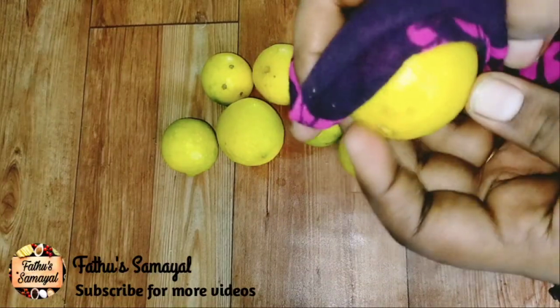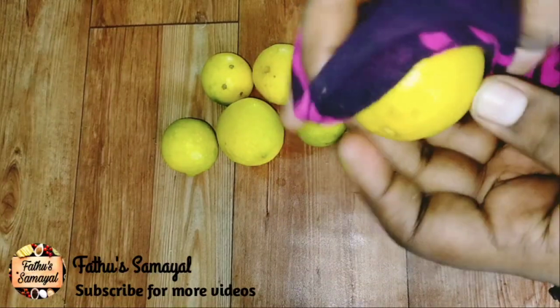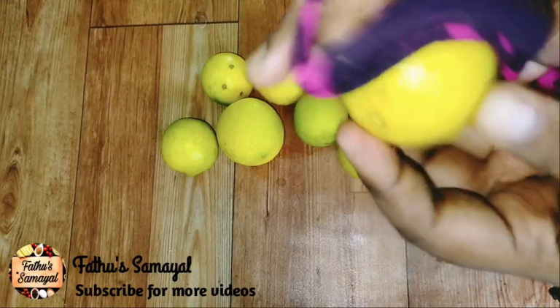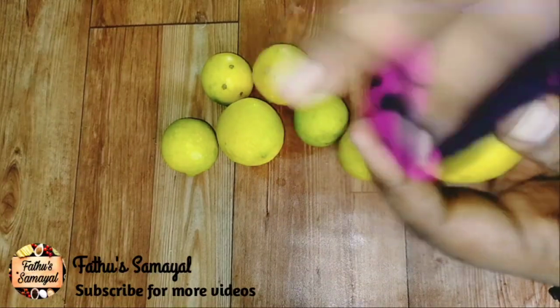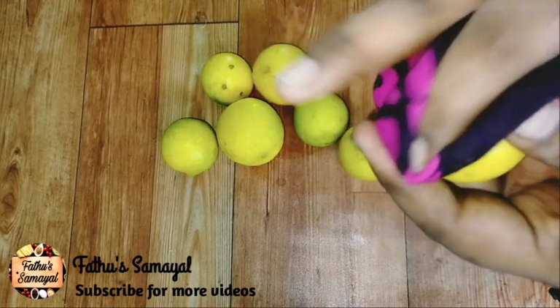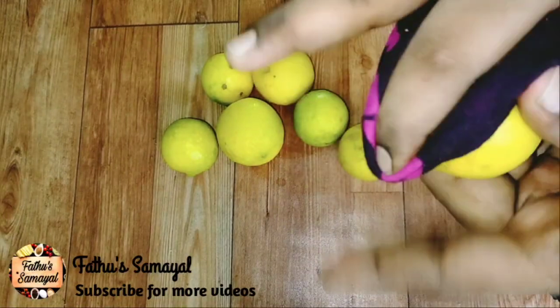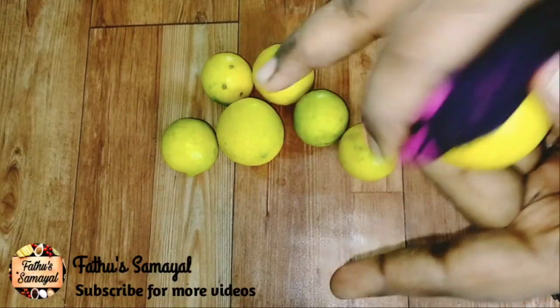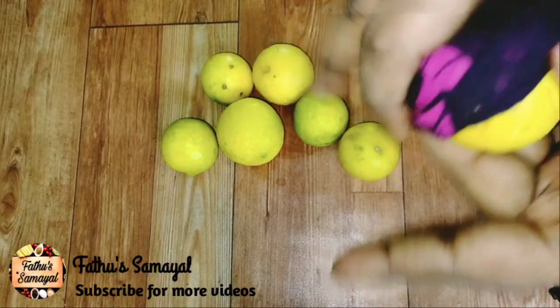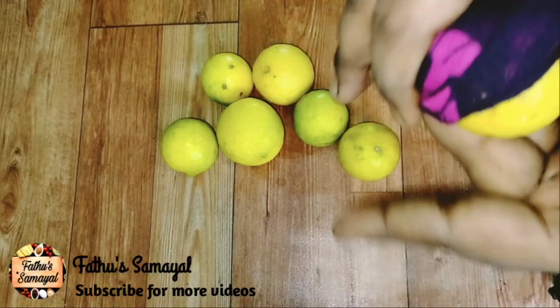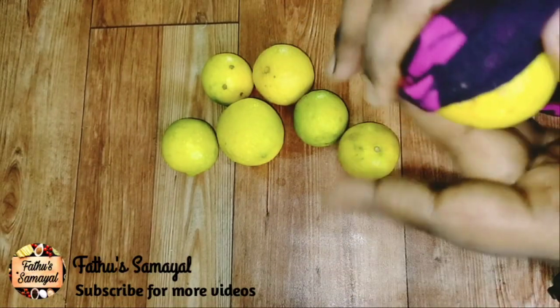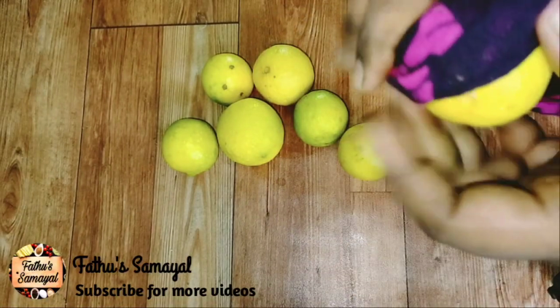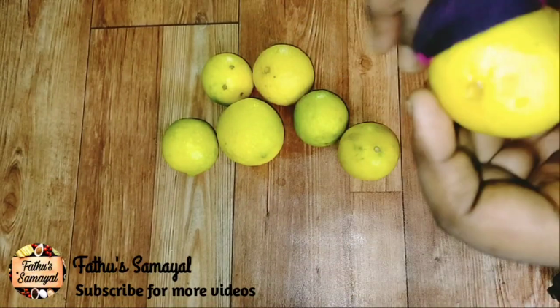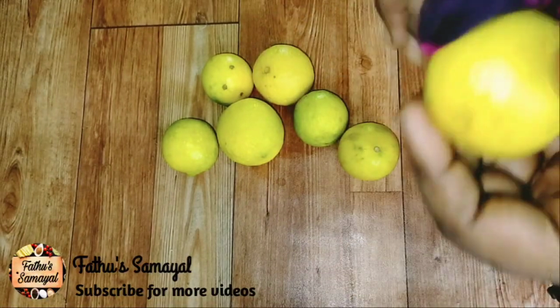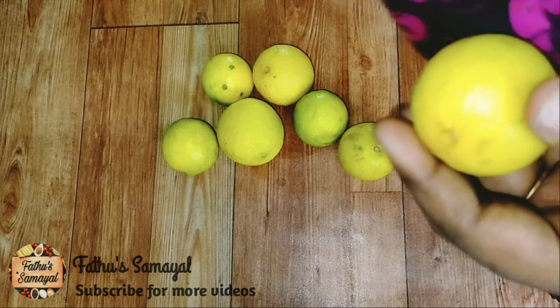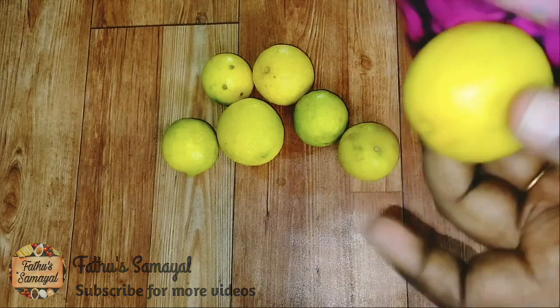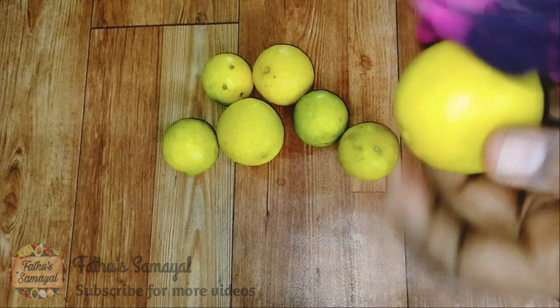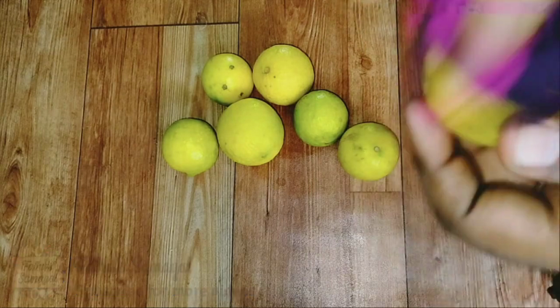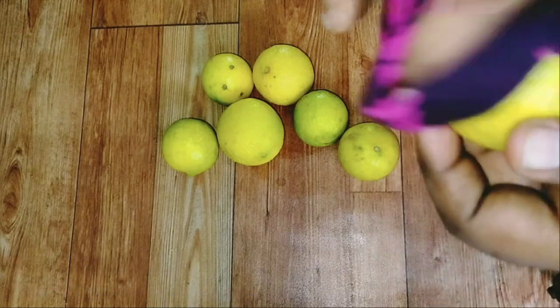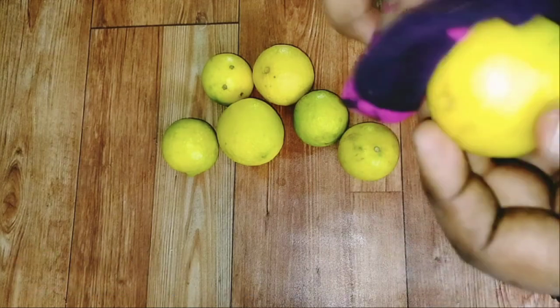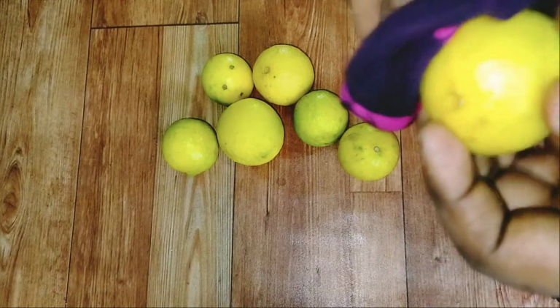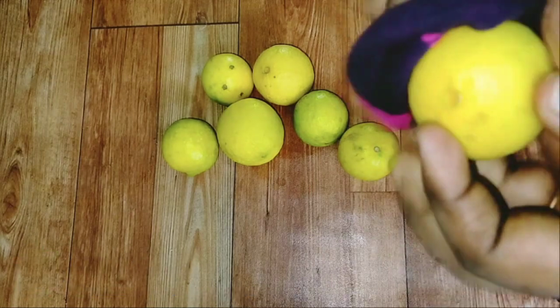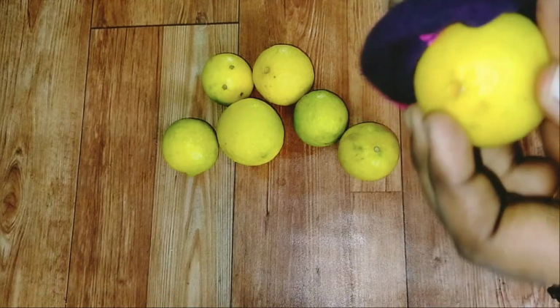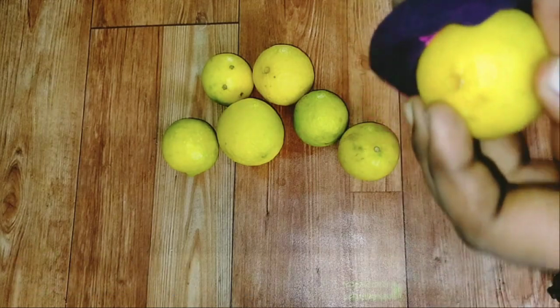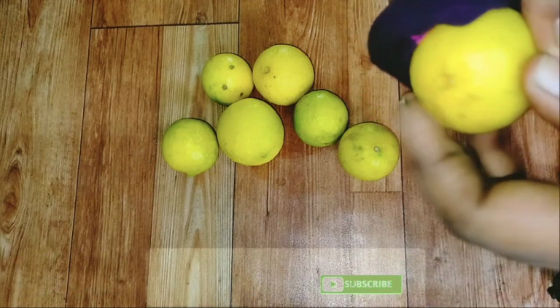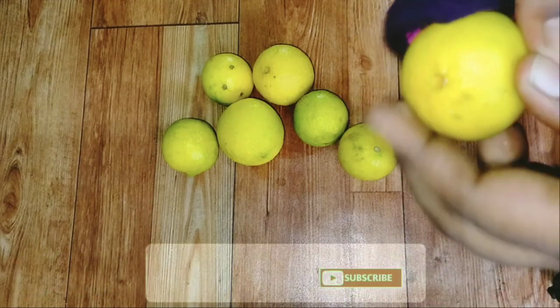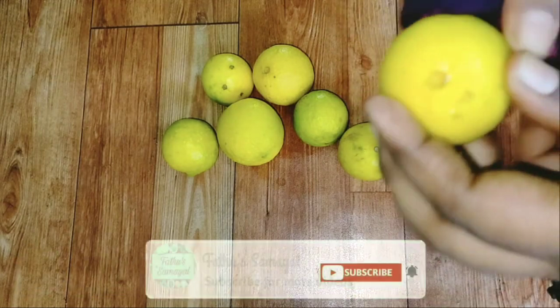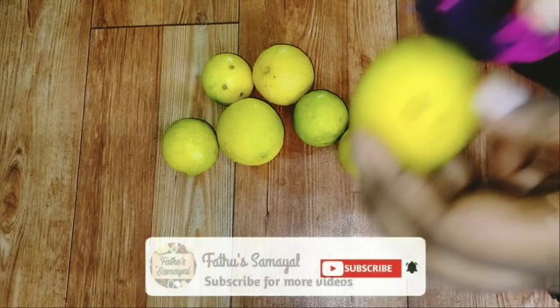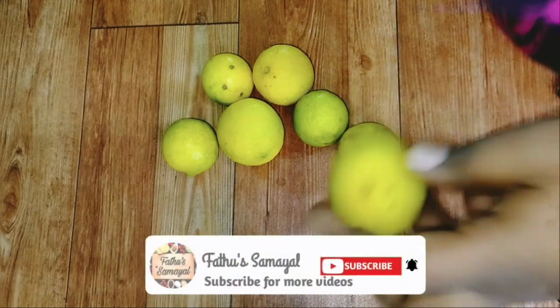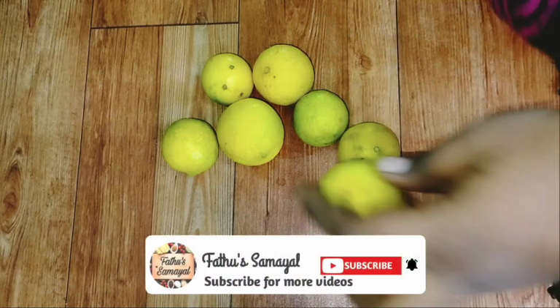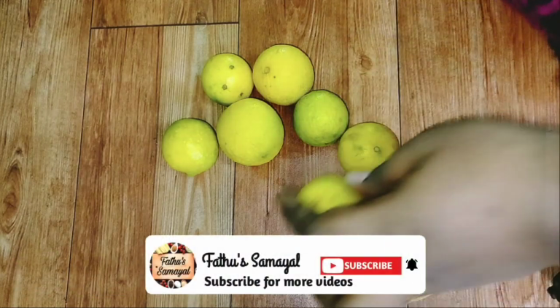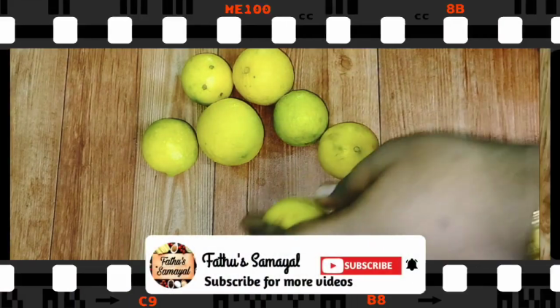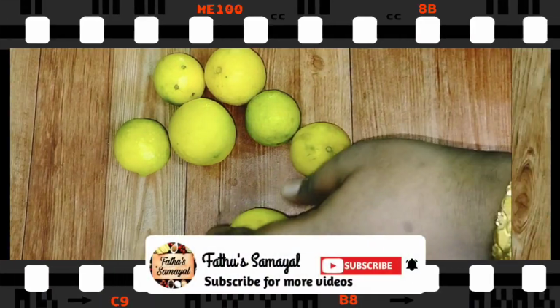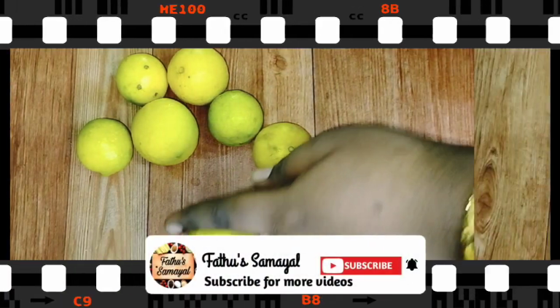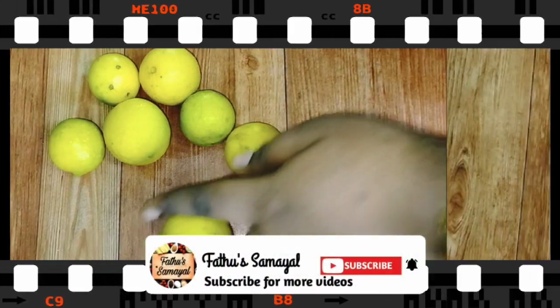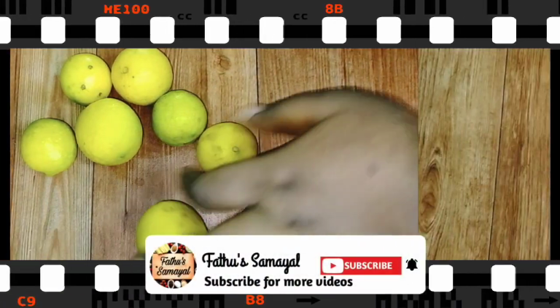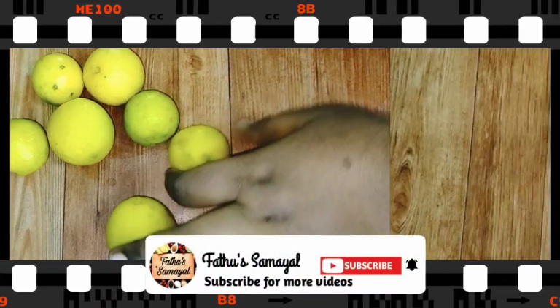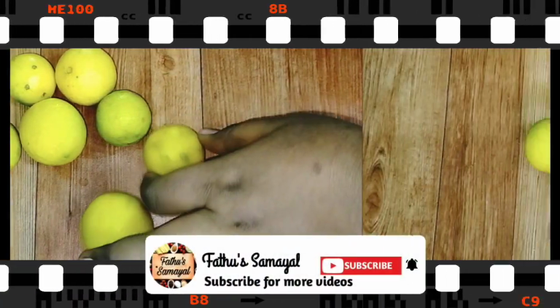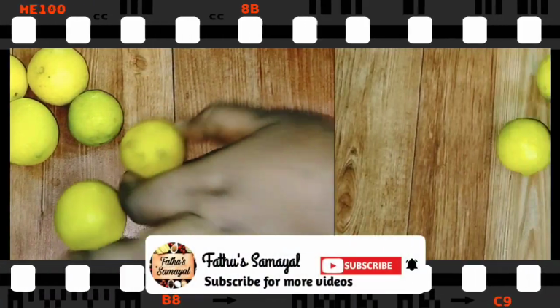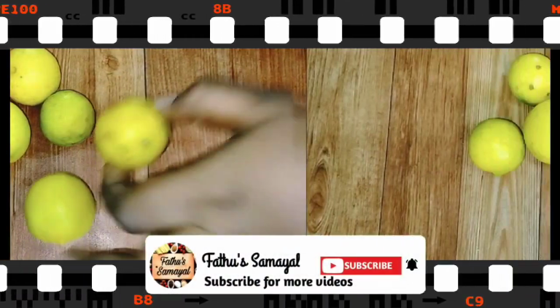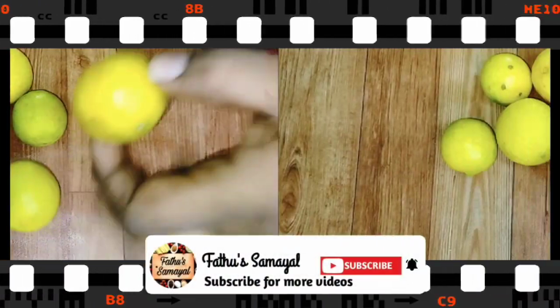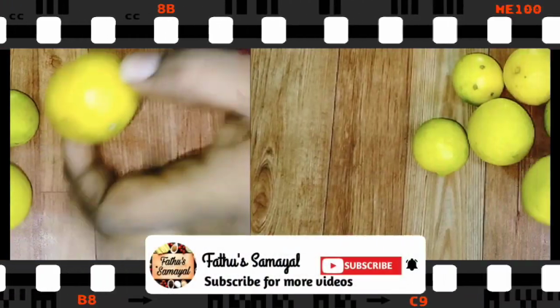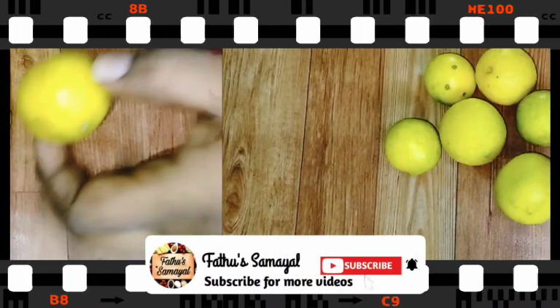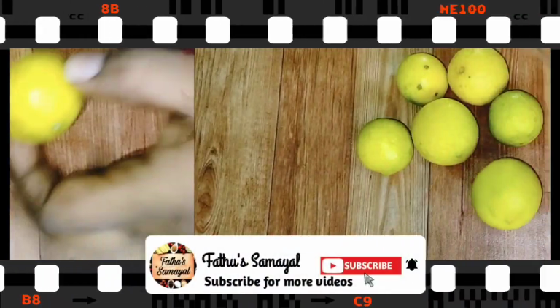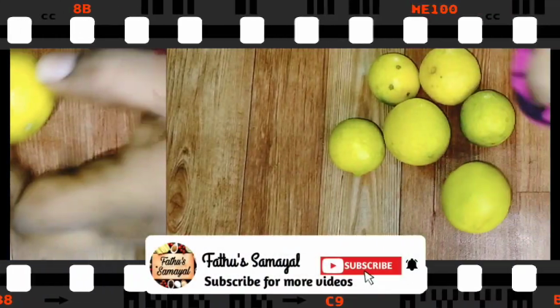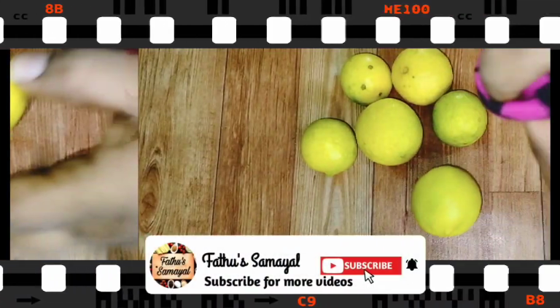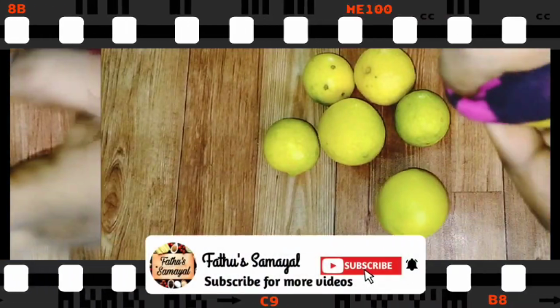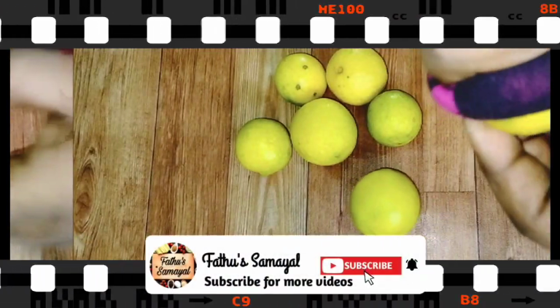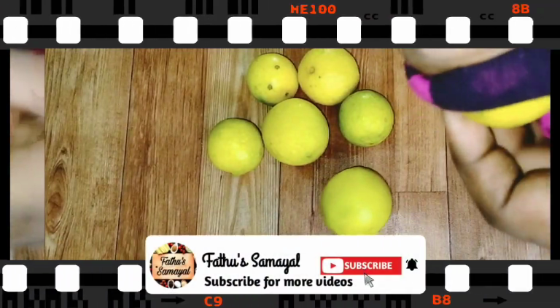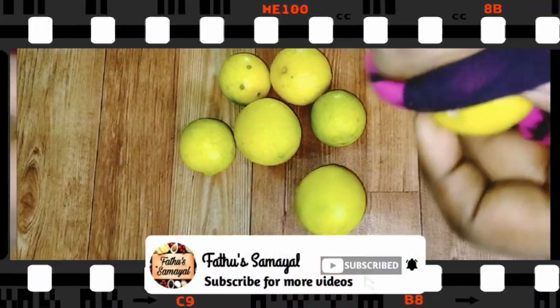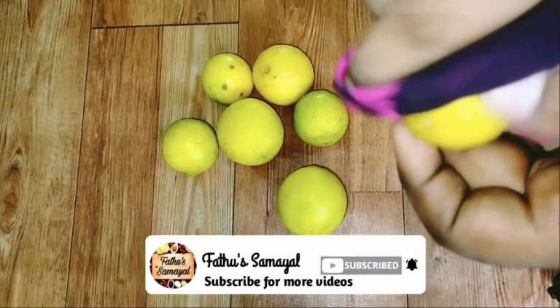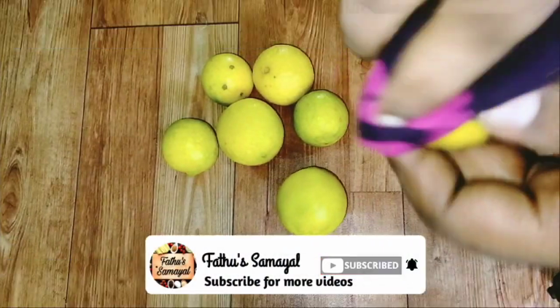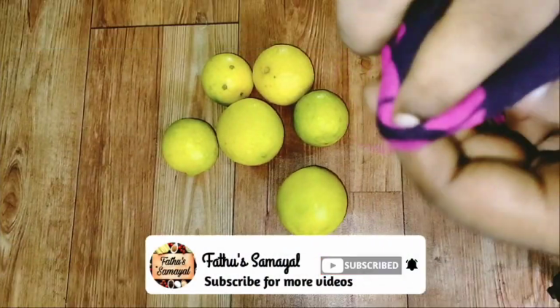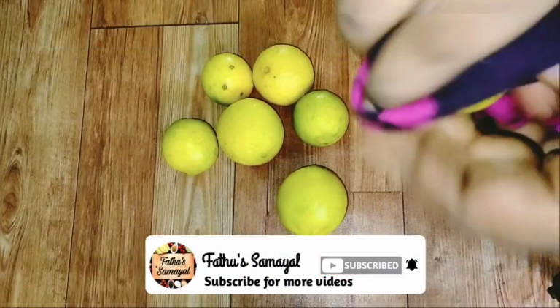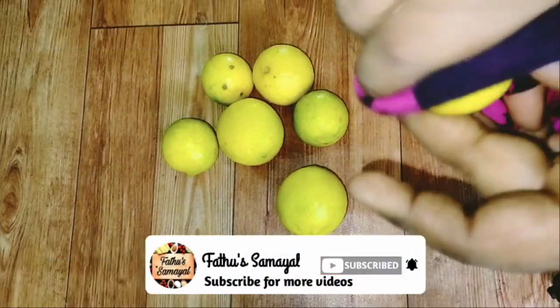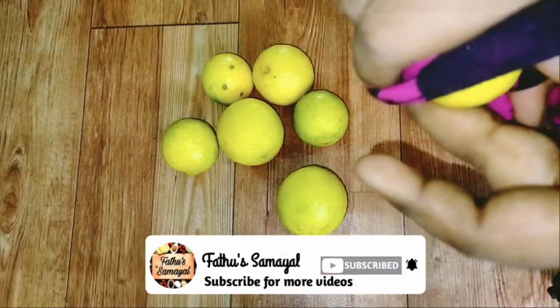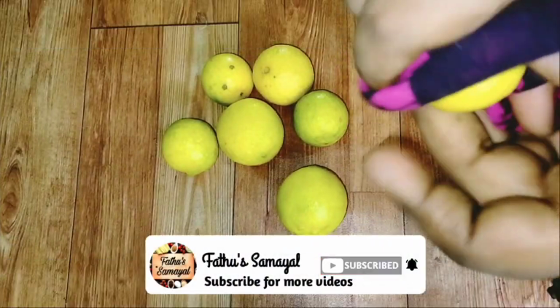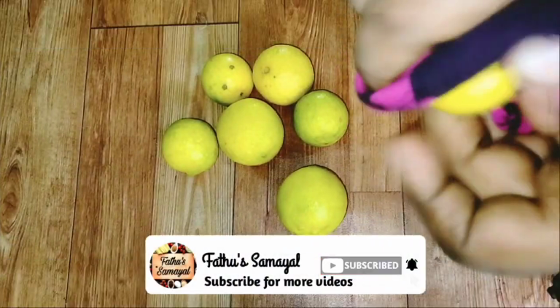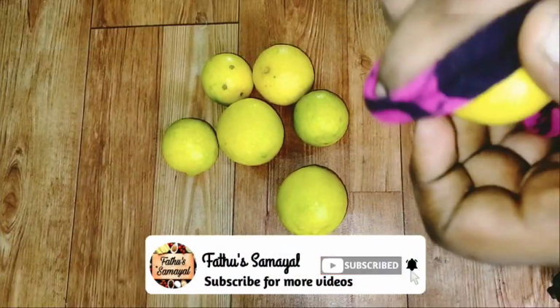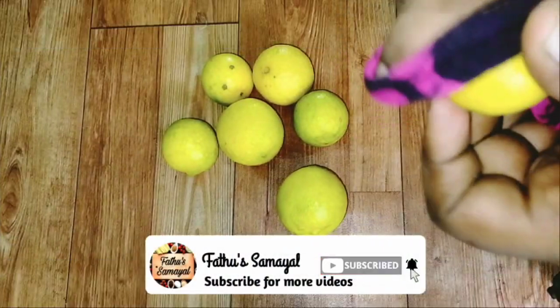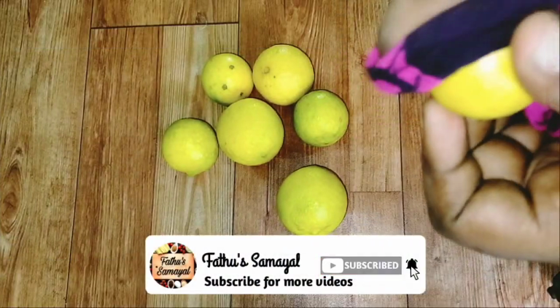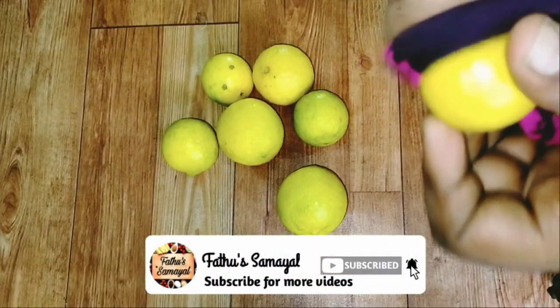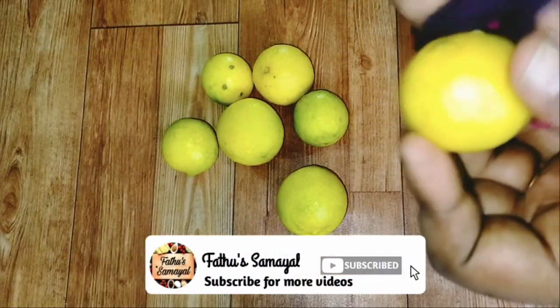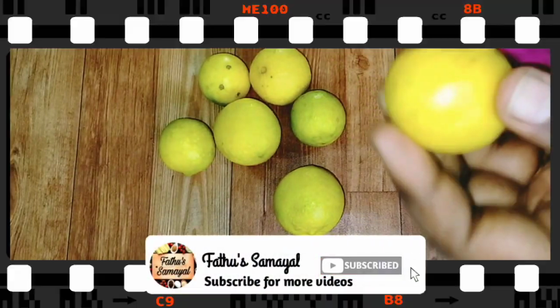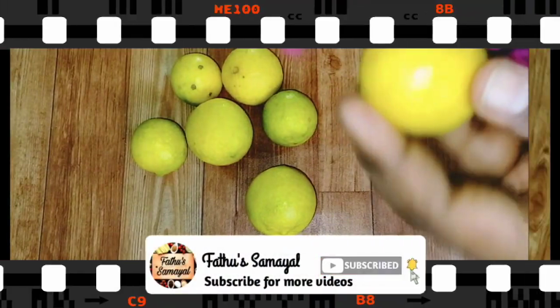If you are watching our channel, you can subscribe to our channel. Now, we are using all the lemons.